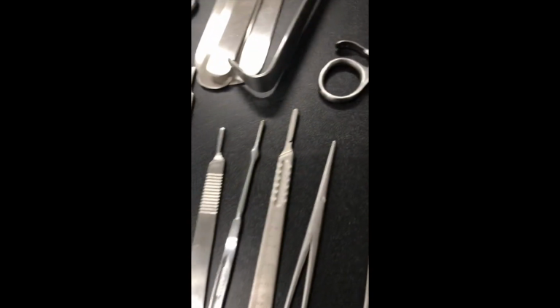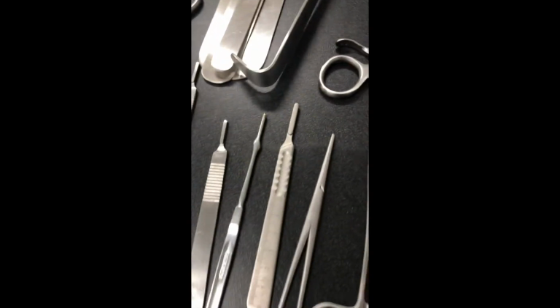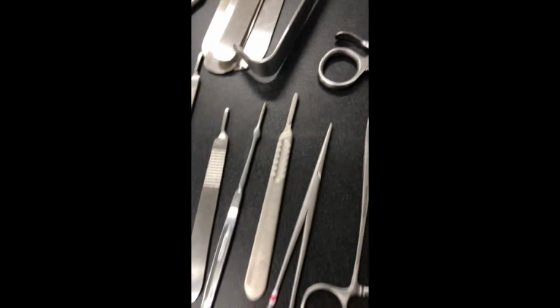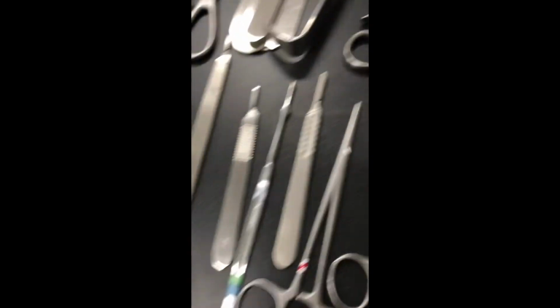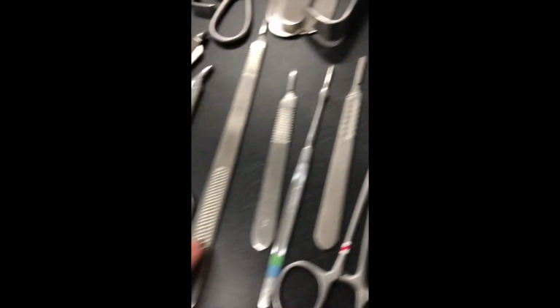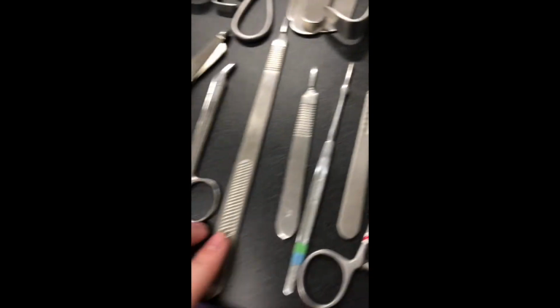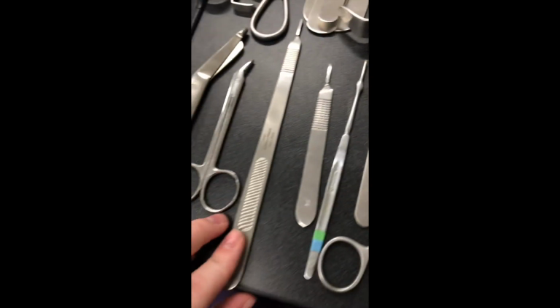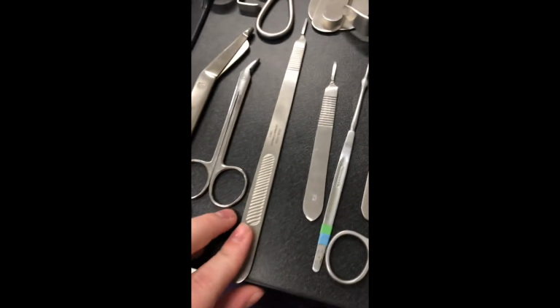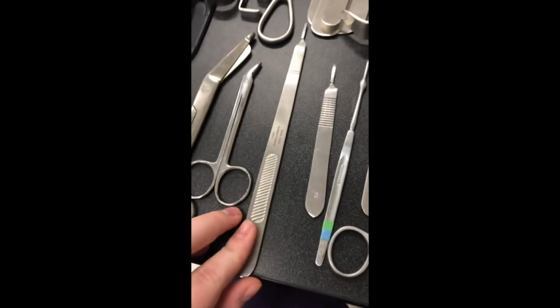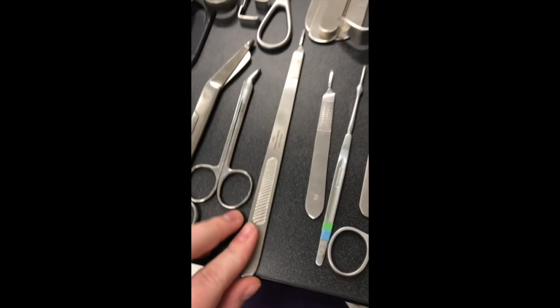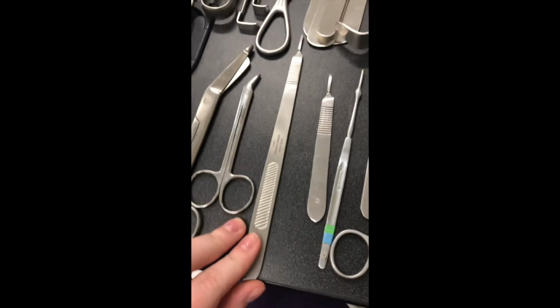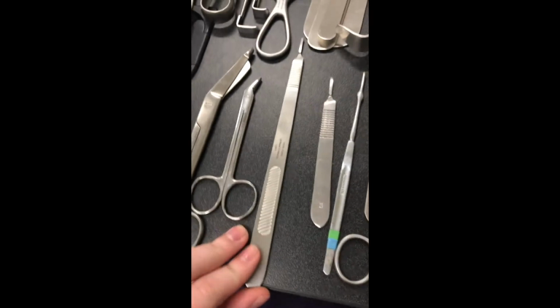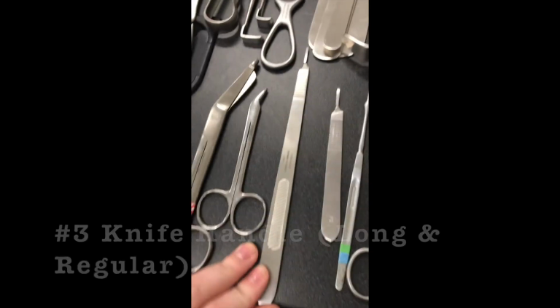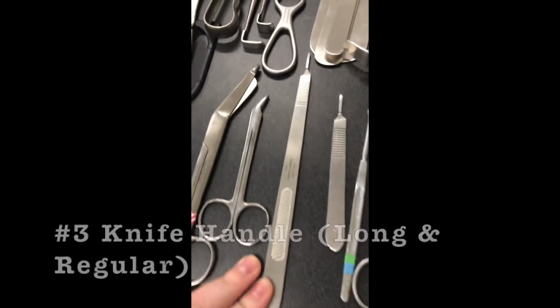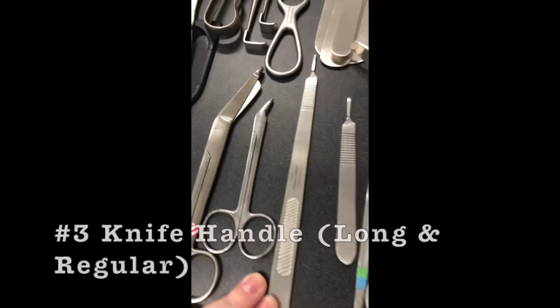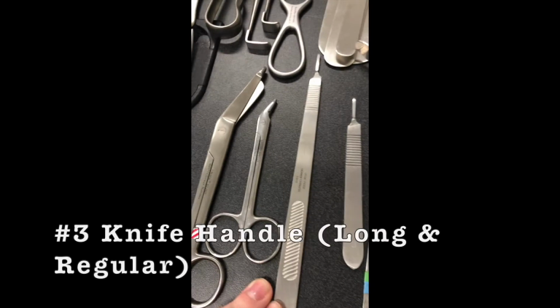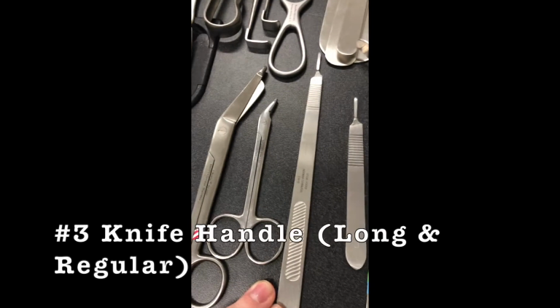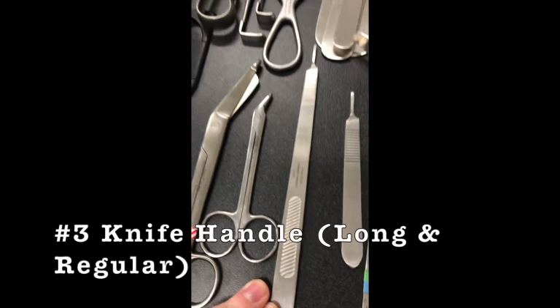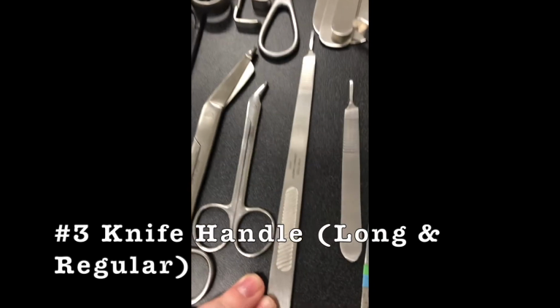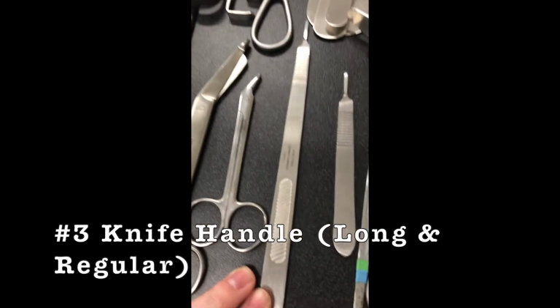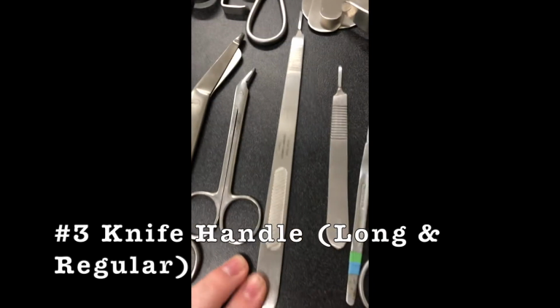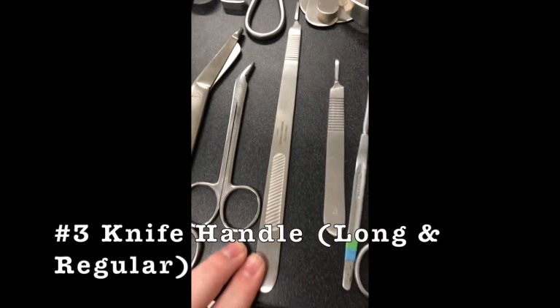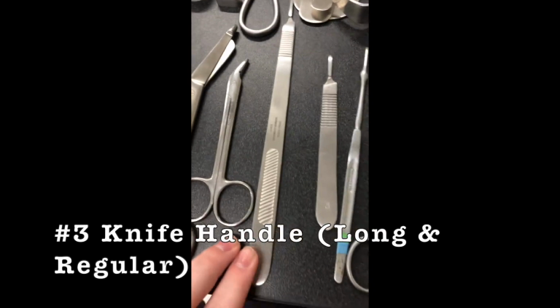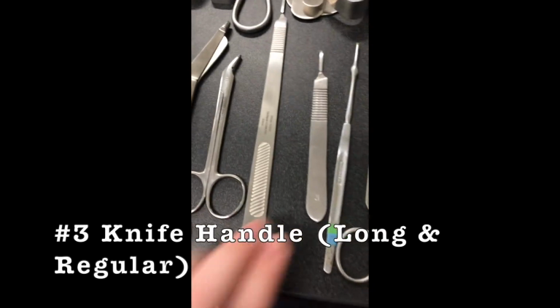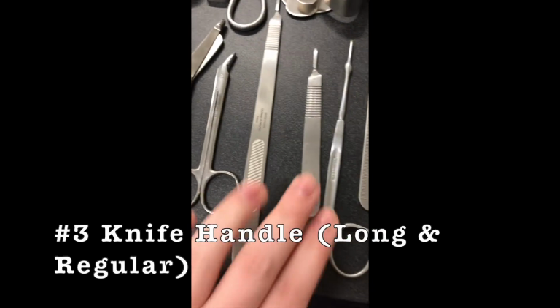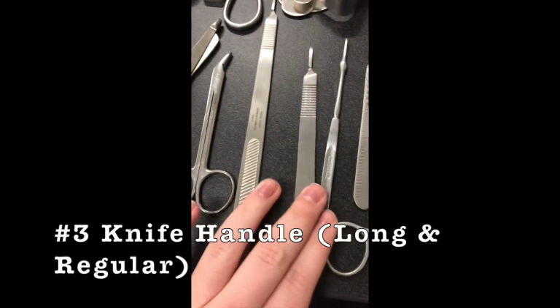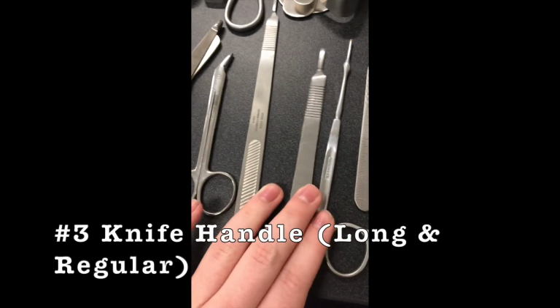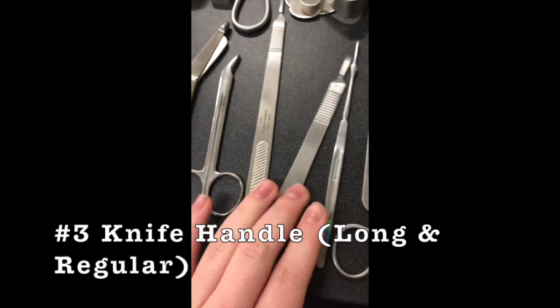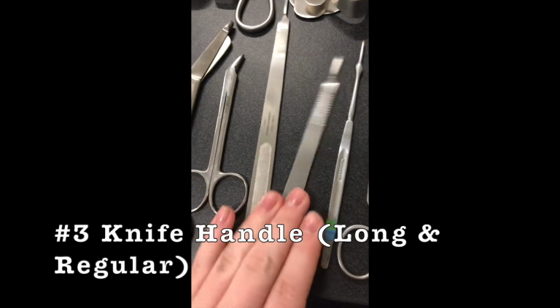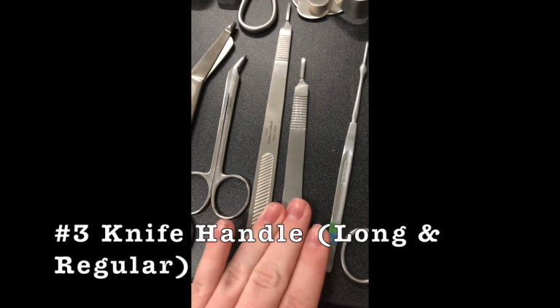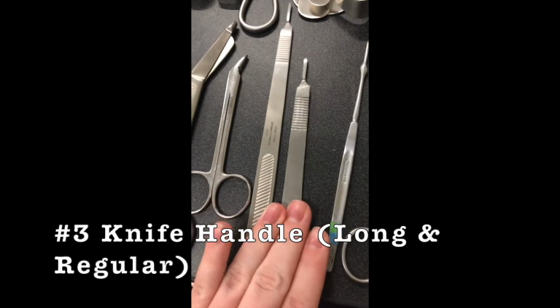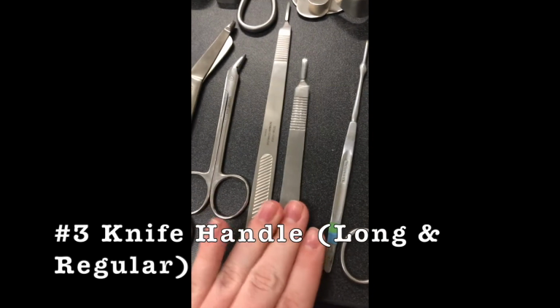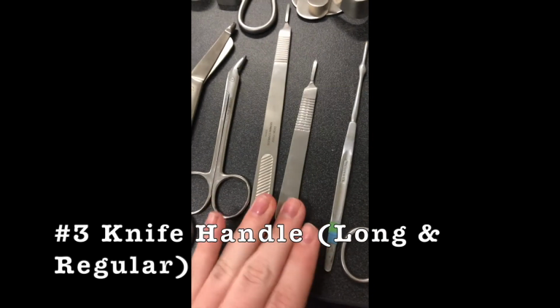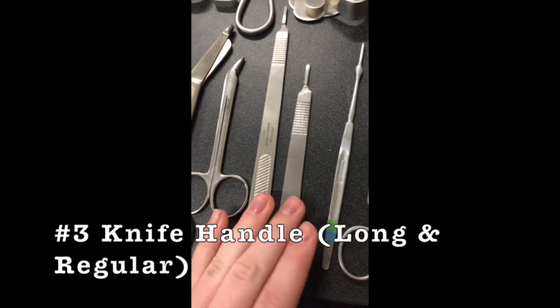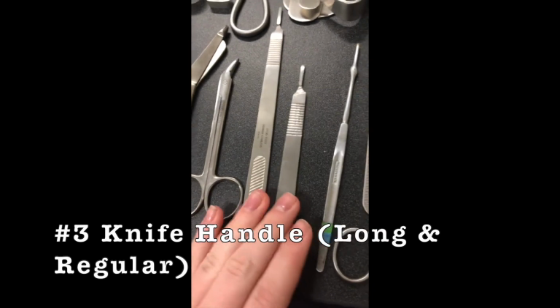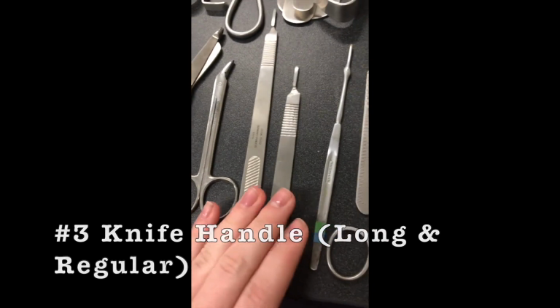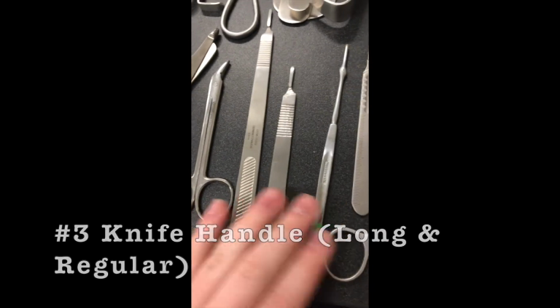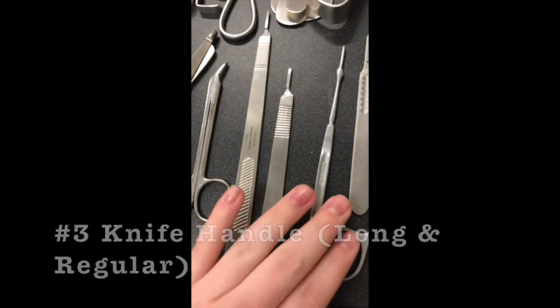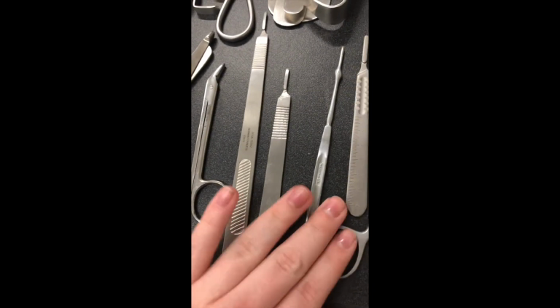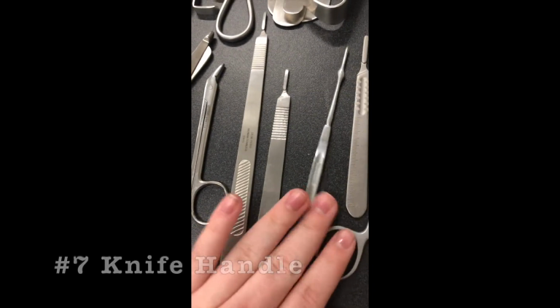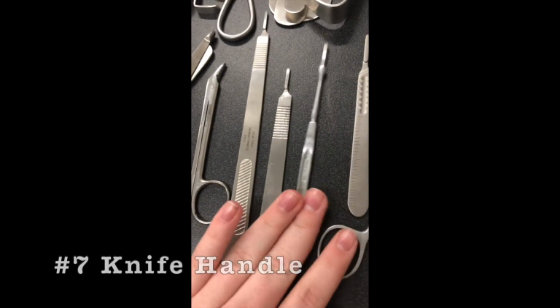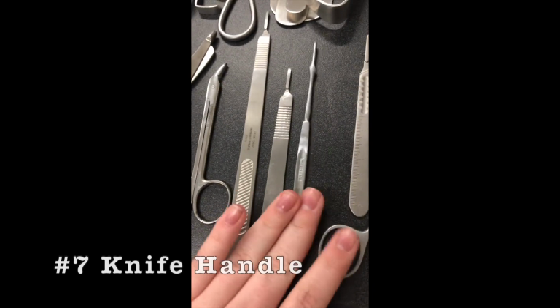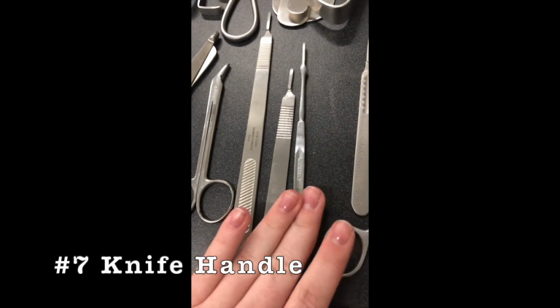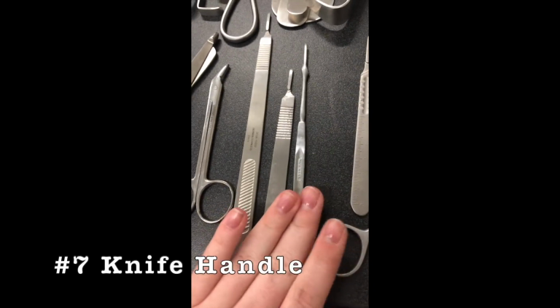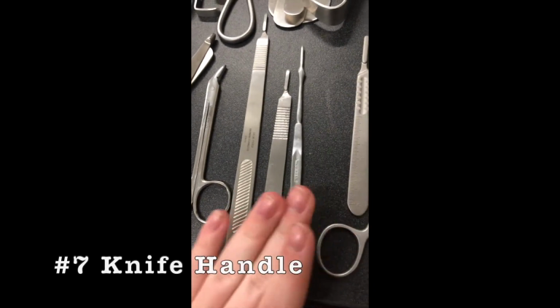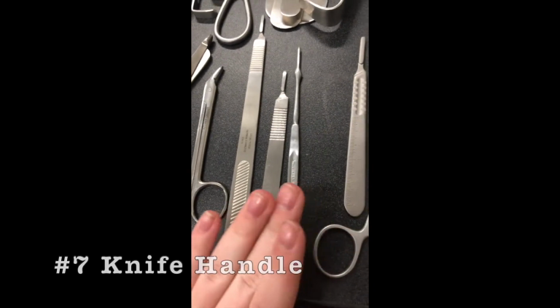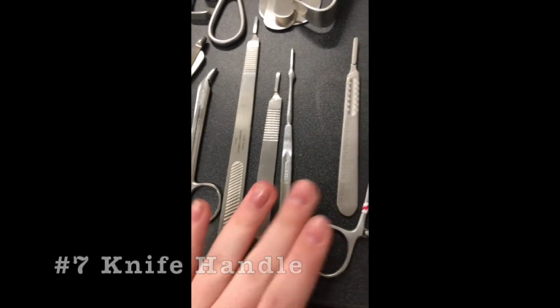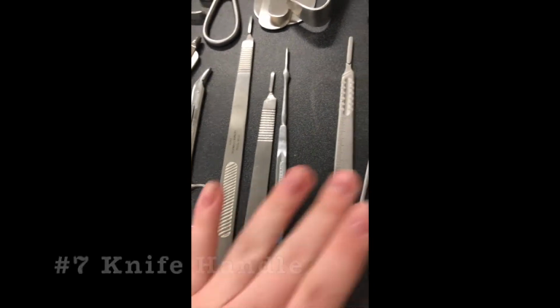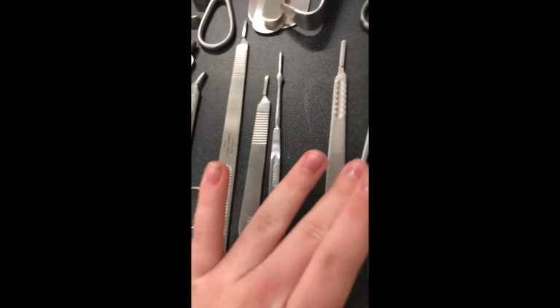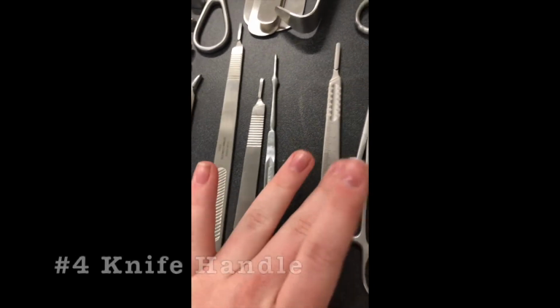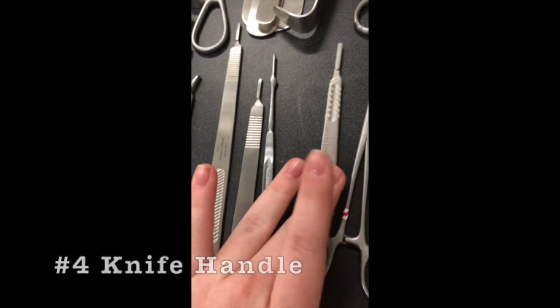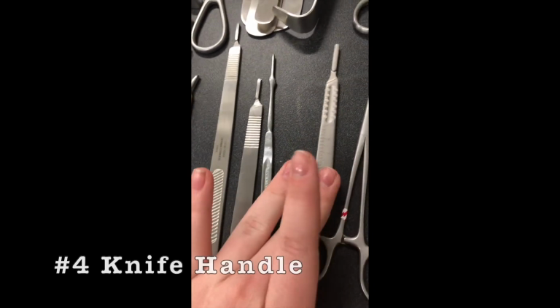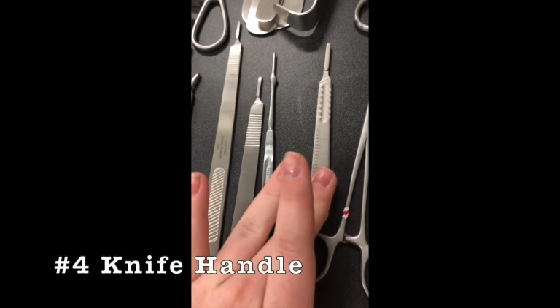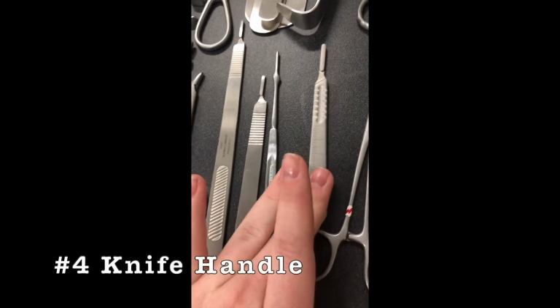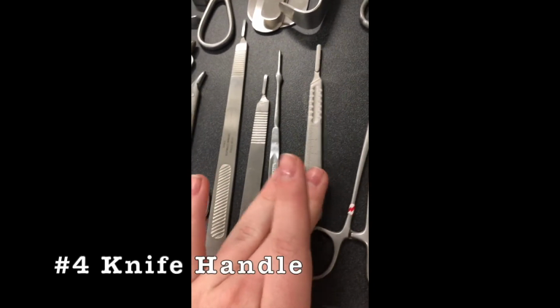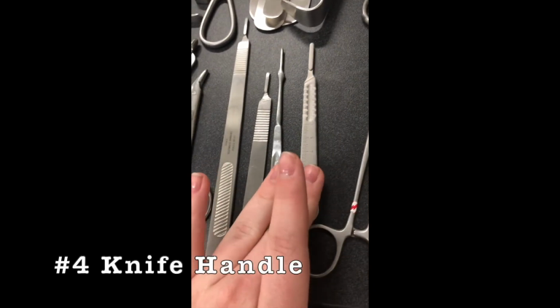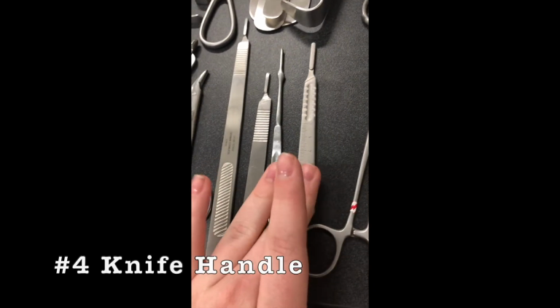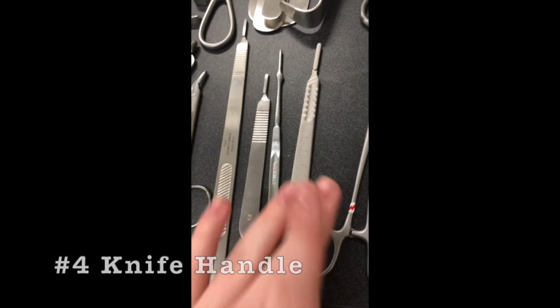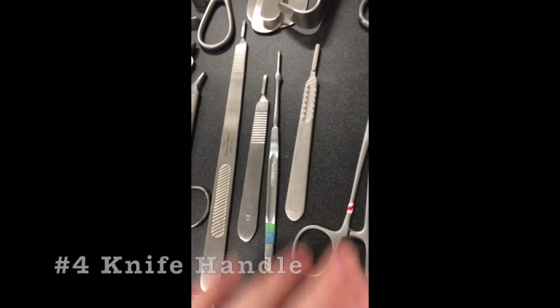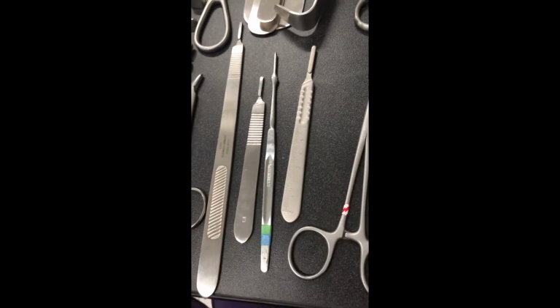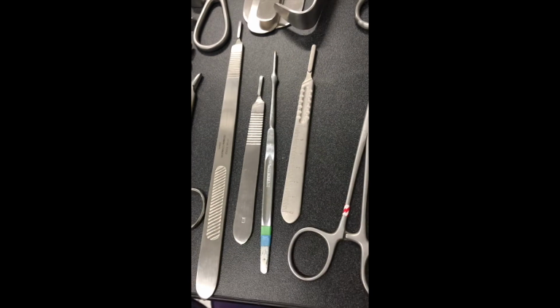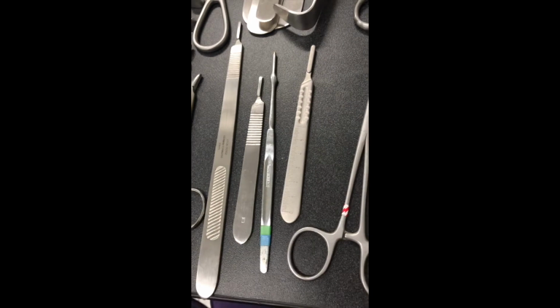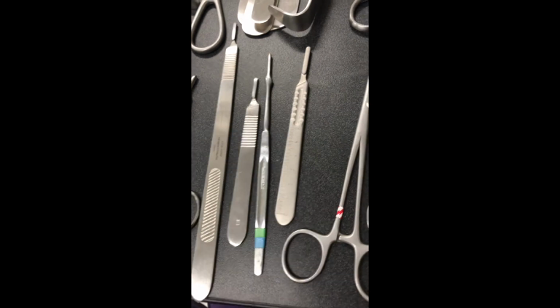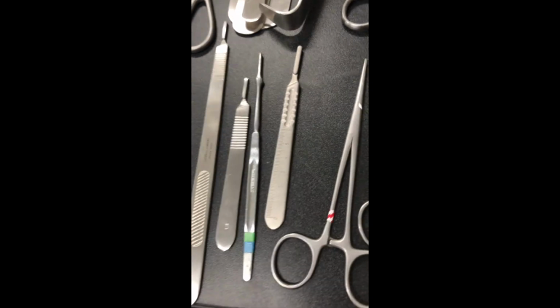And then you've got the long number three, number three, number seven, and number four.